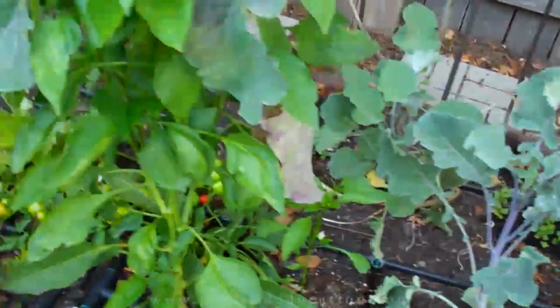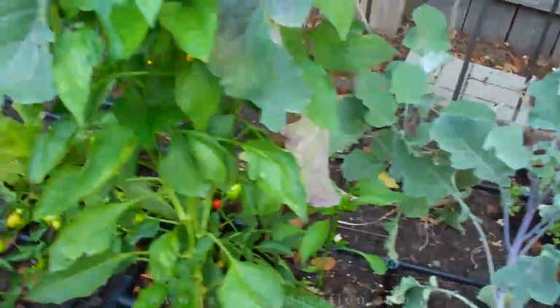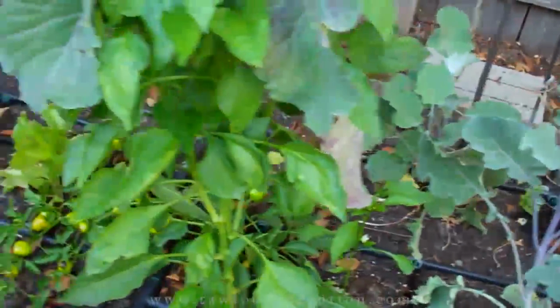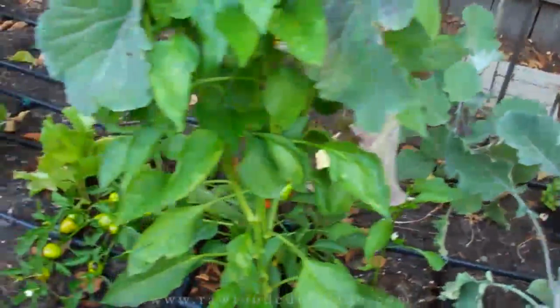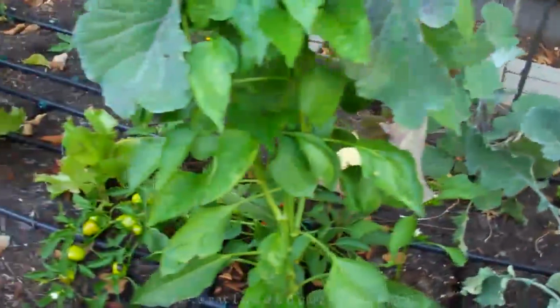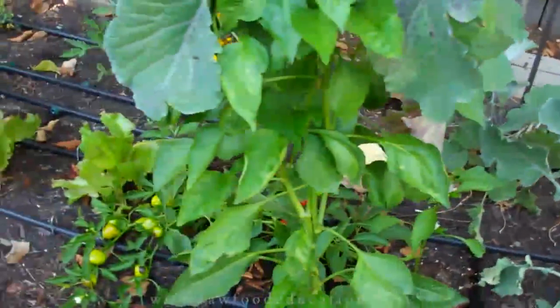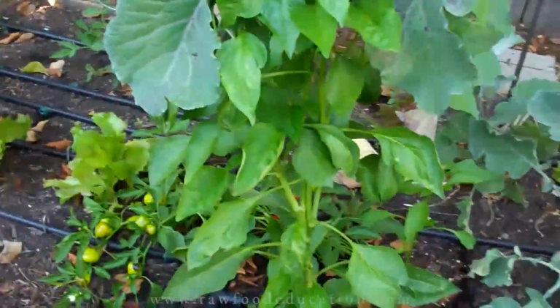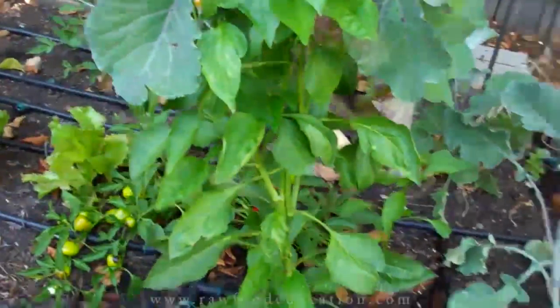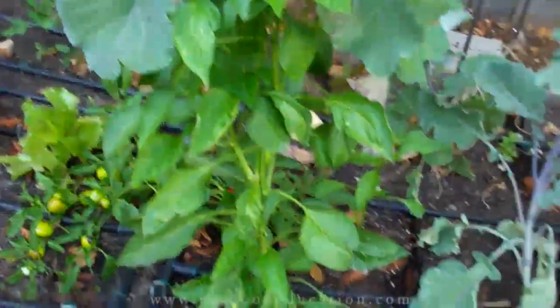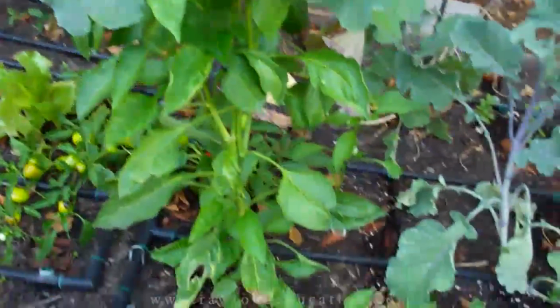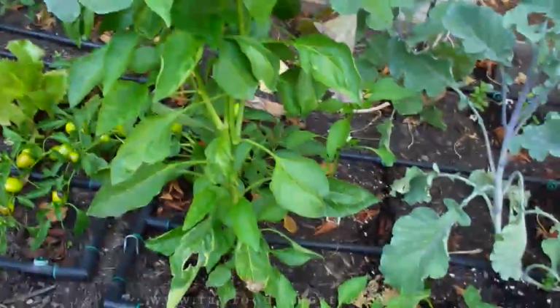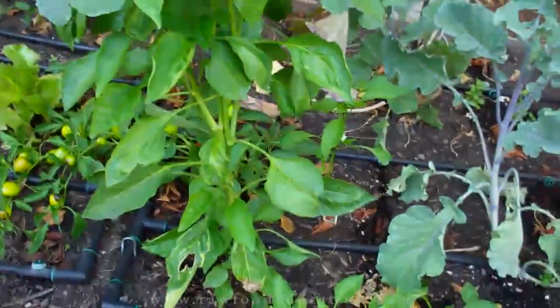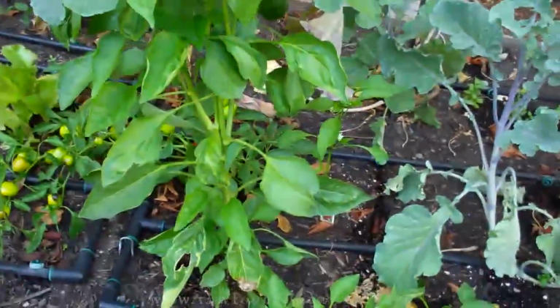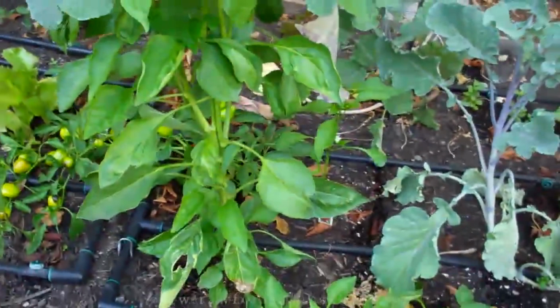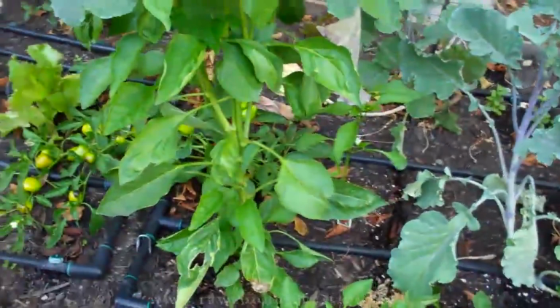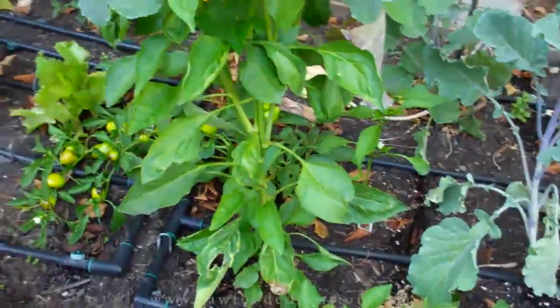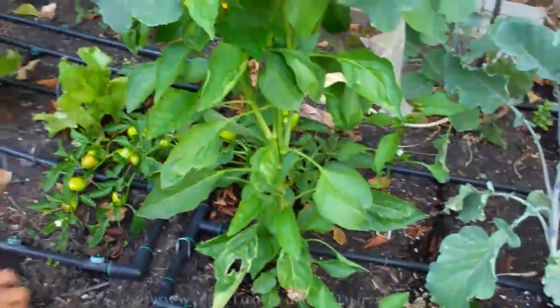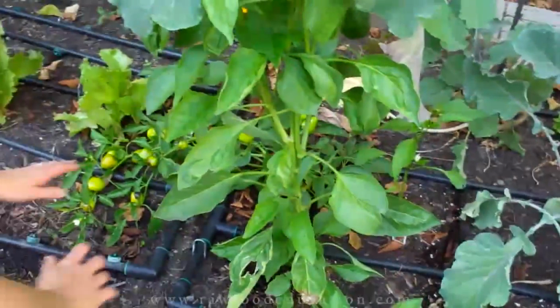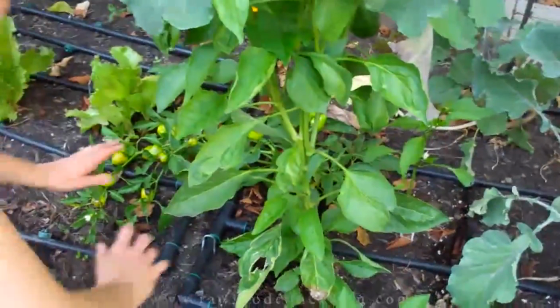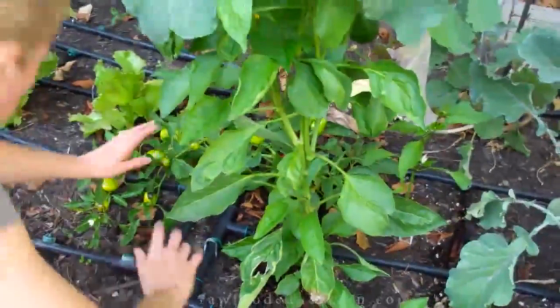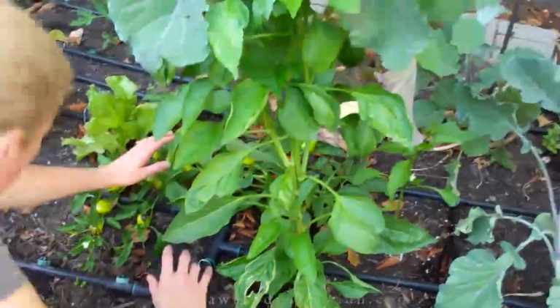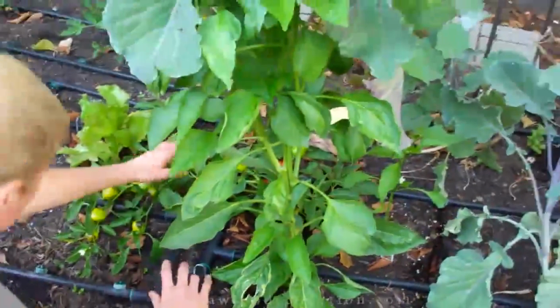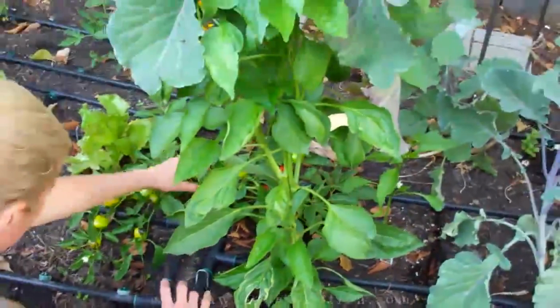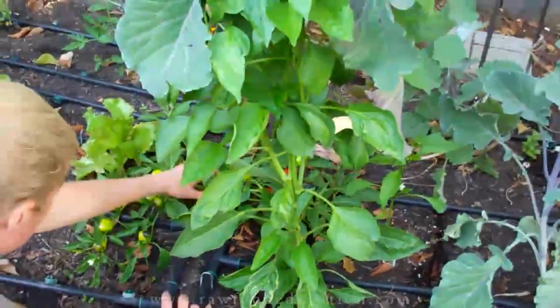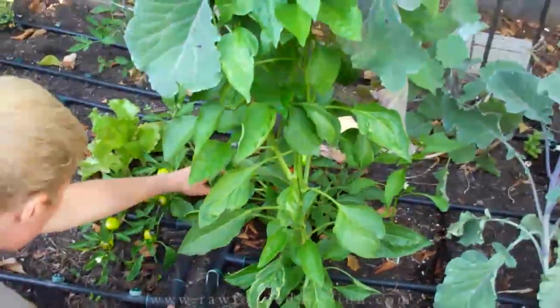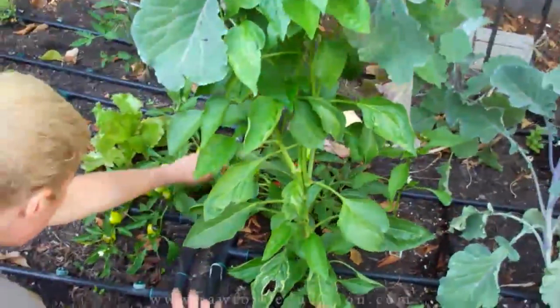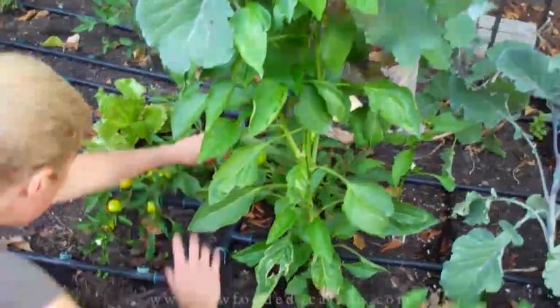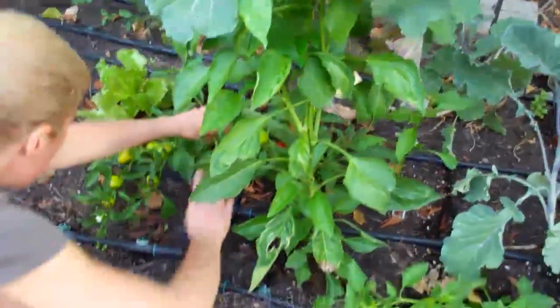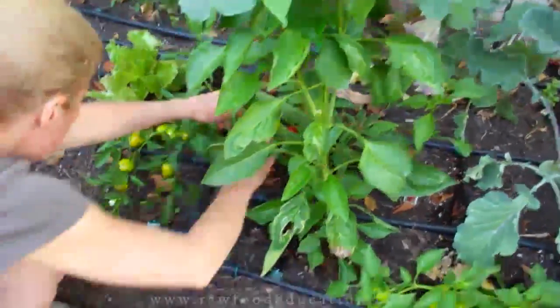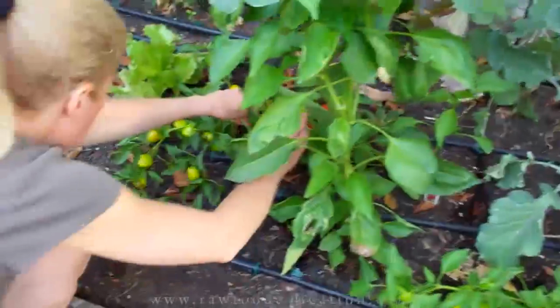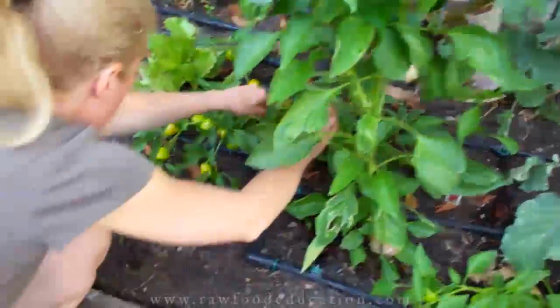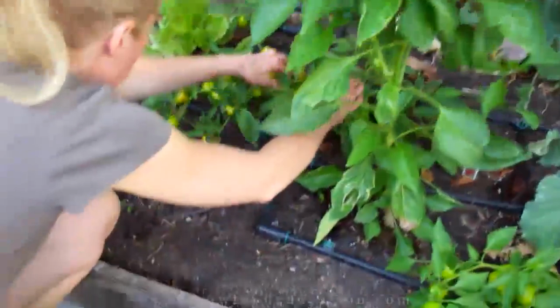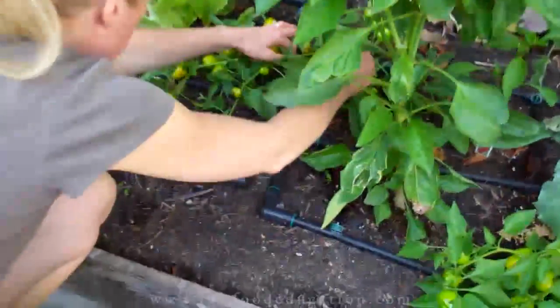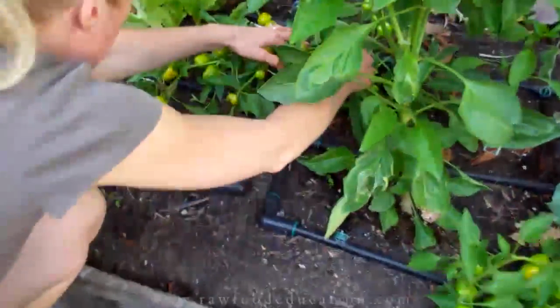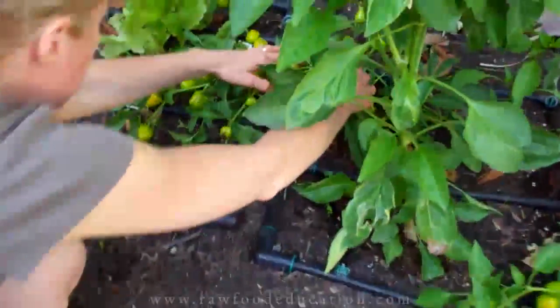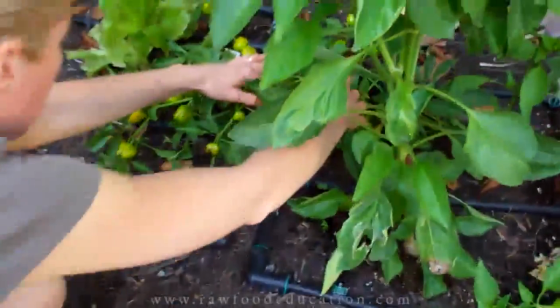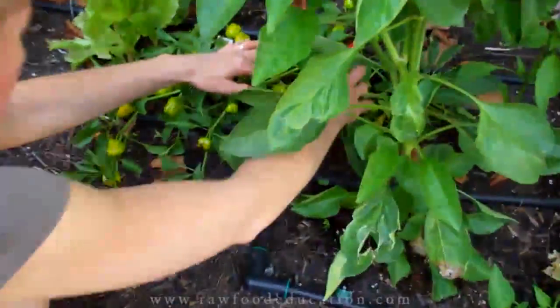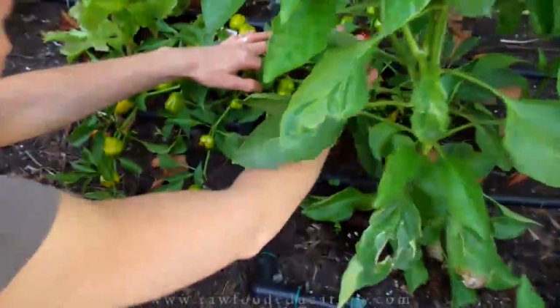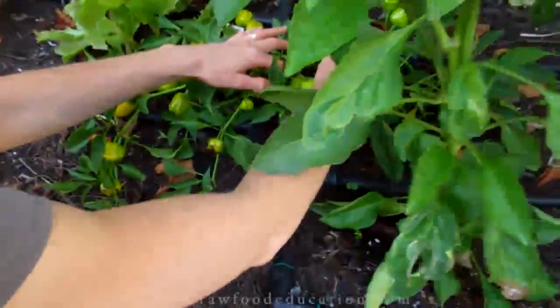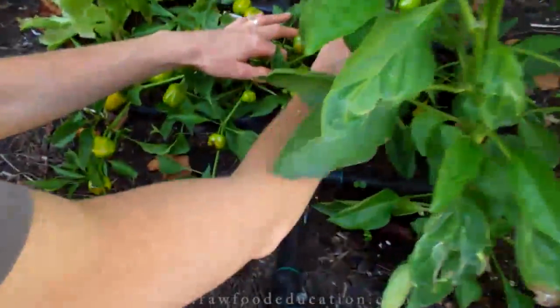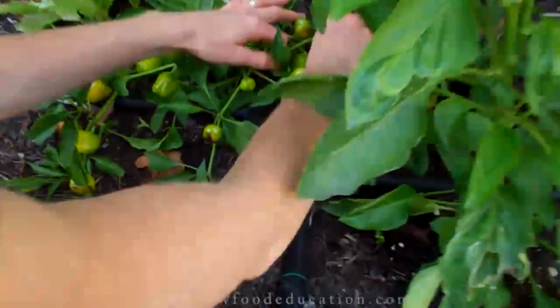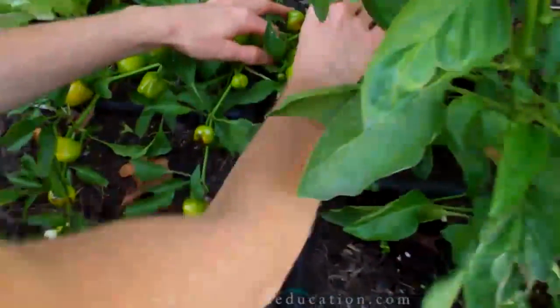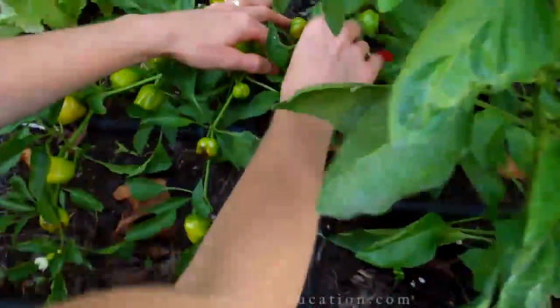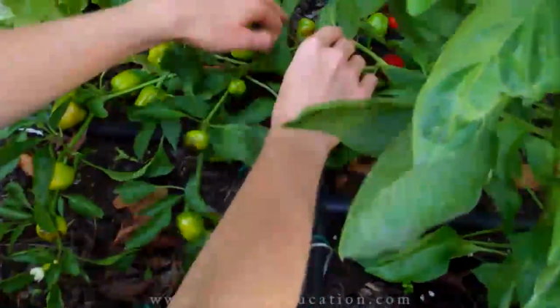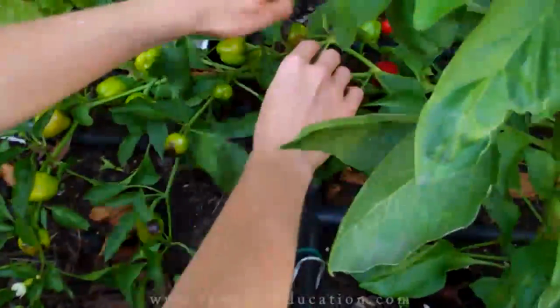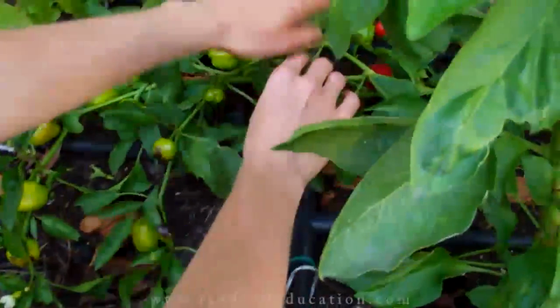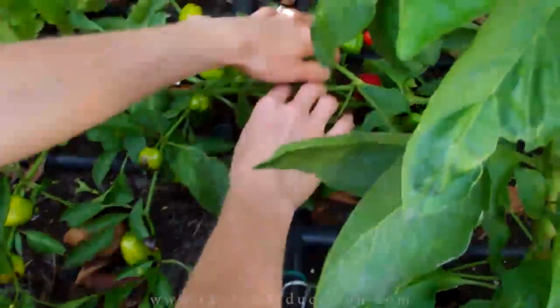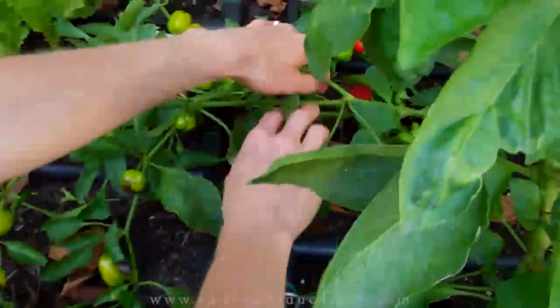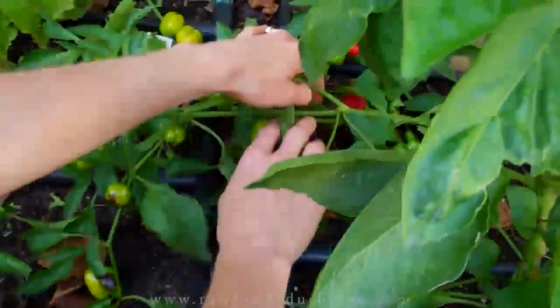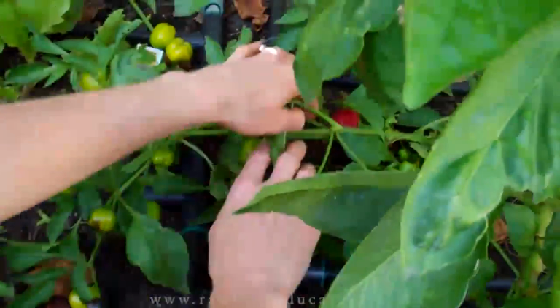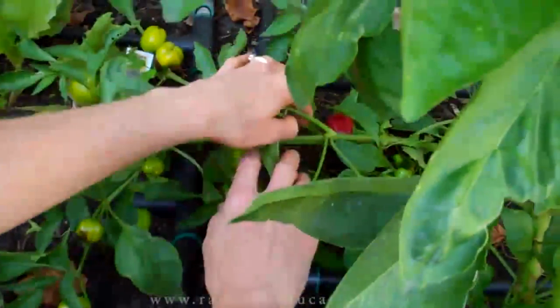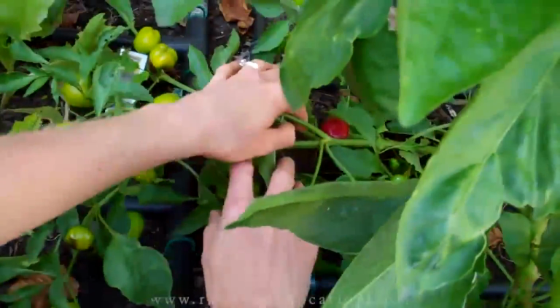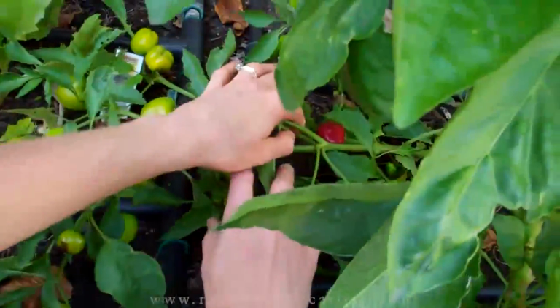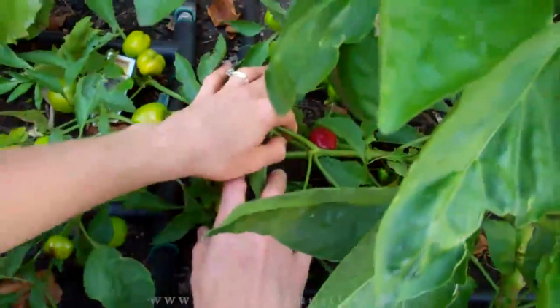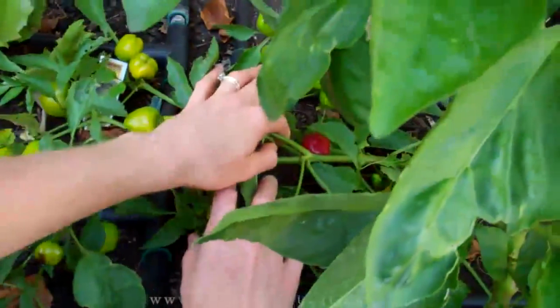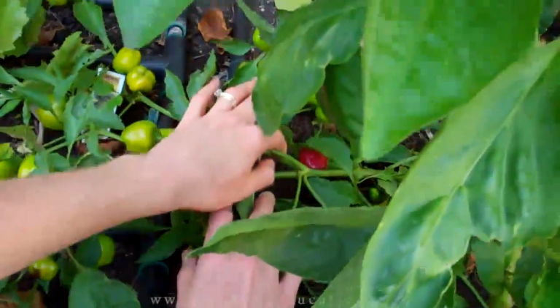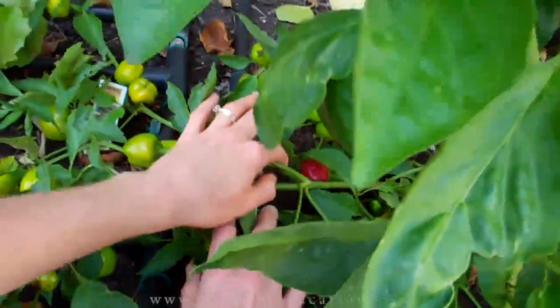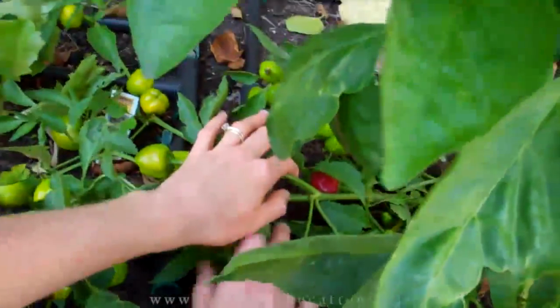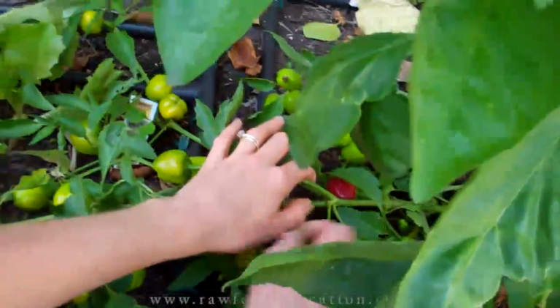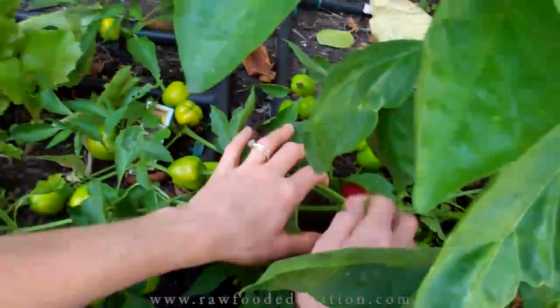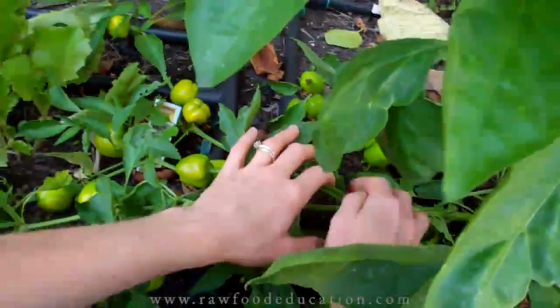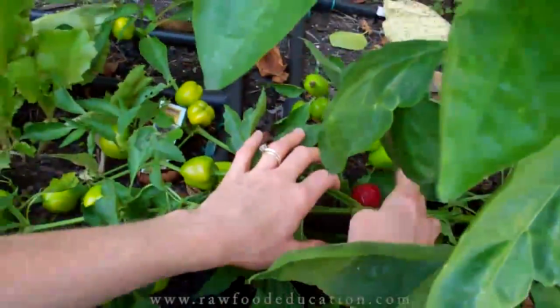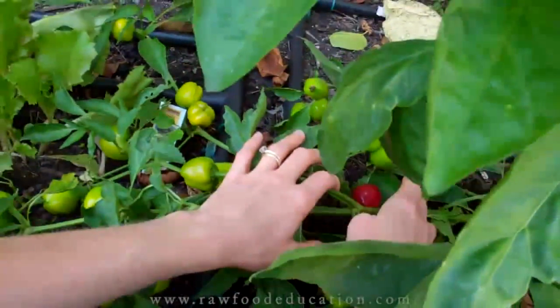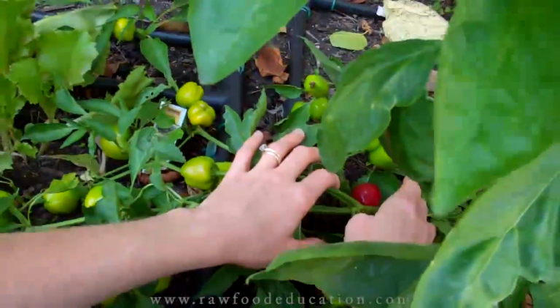And then we have some little peppers right here. Some of them have started to get ripe as you can see — aren't they cute?